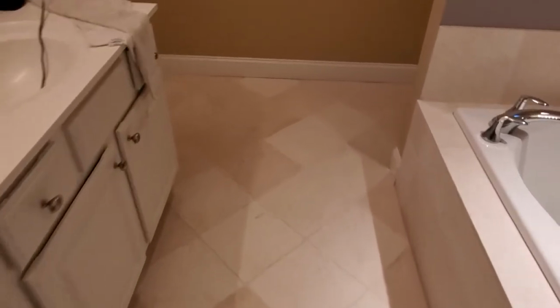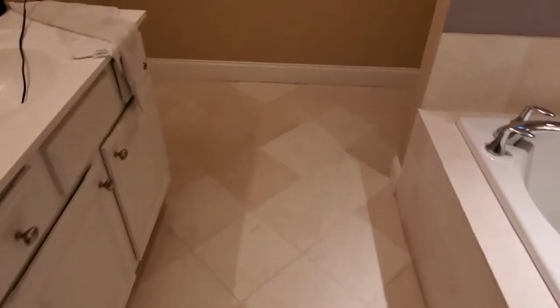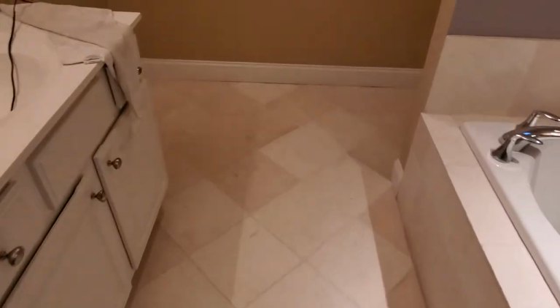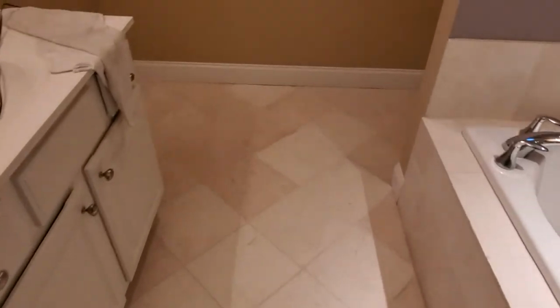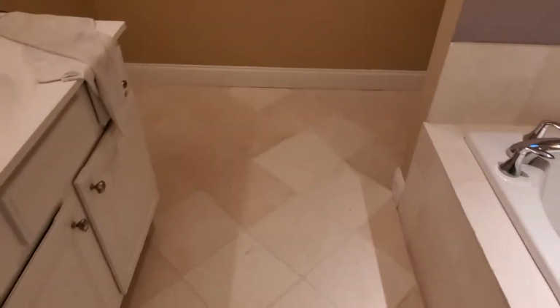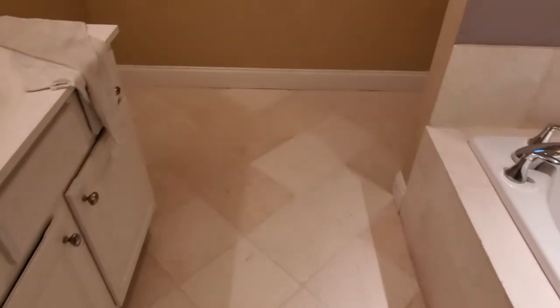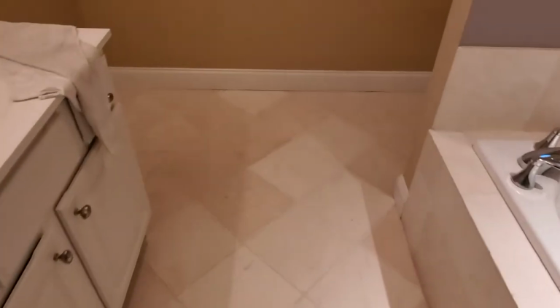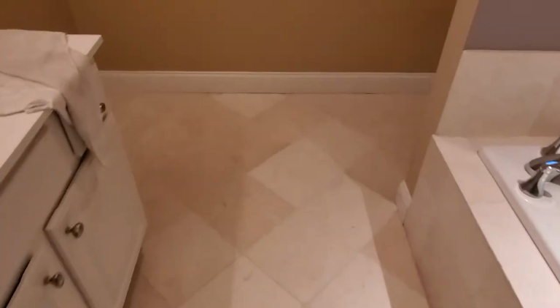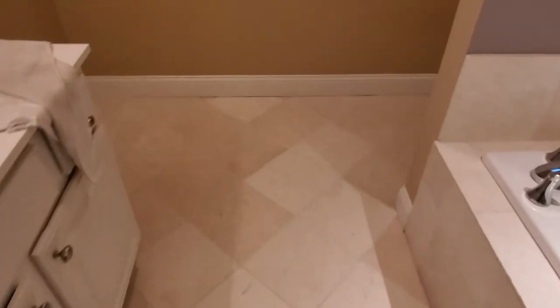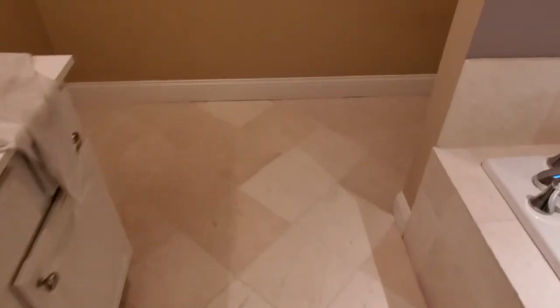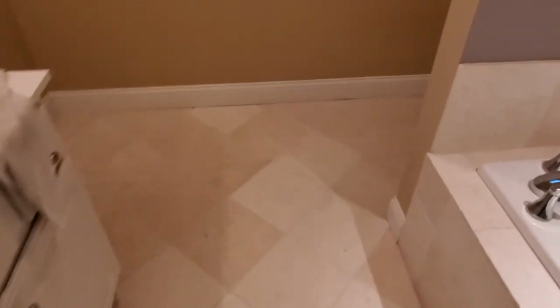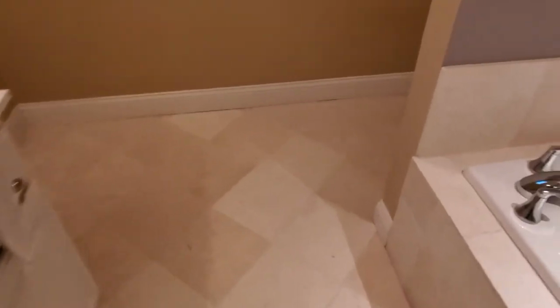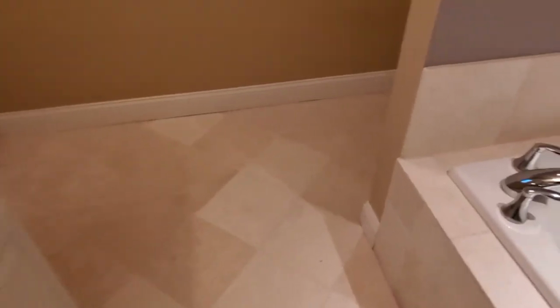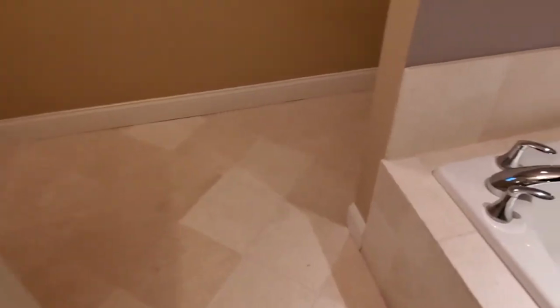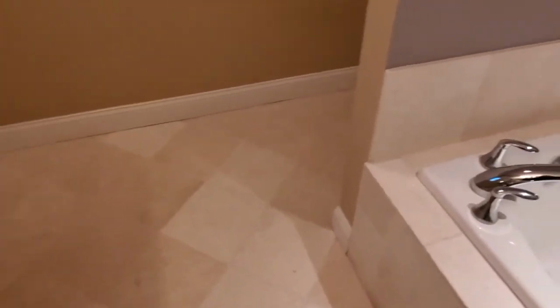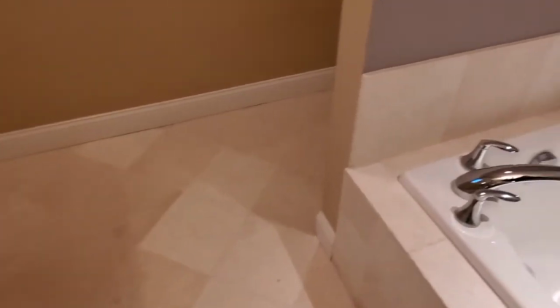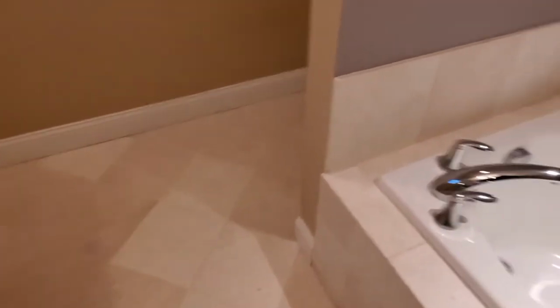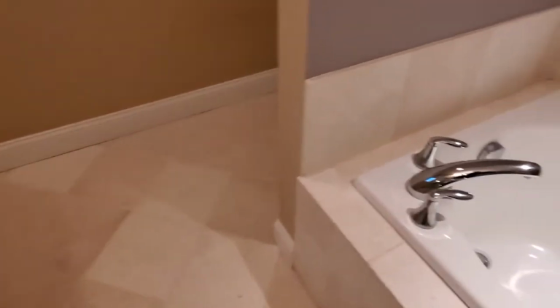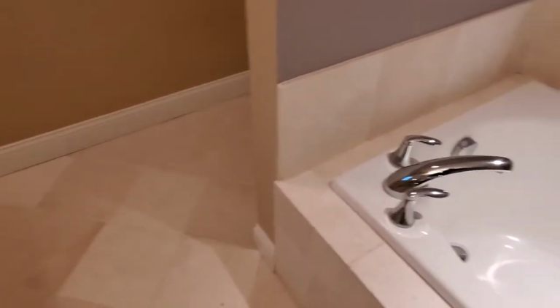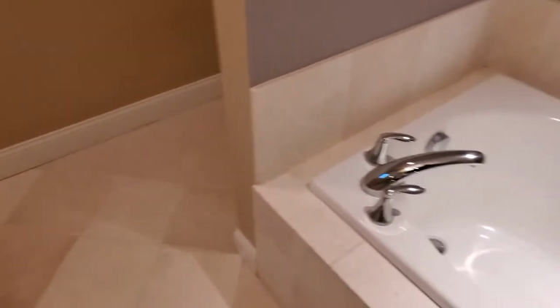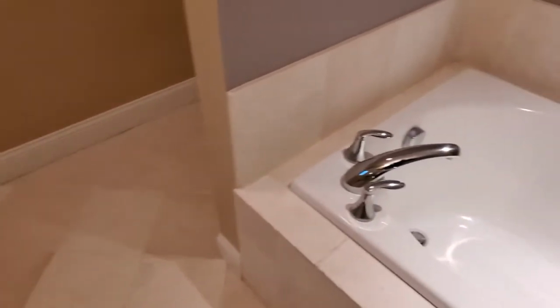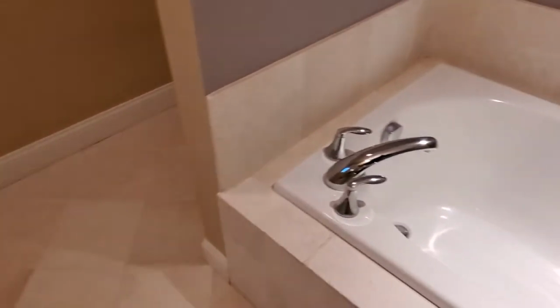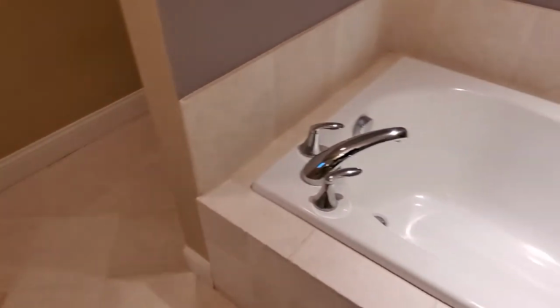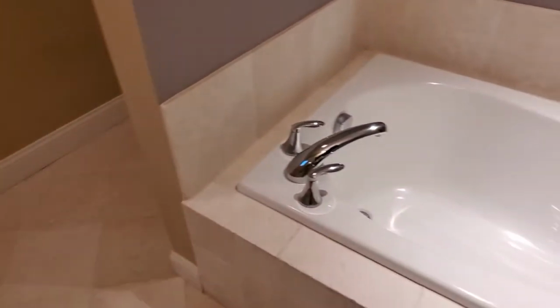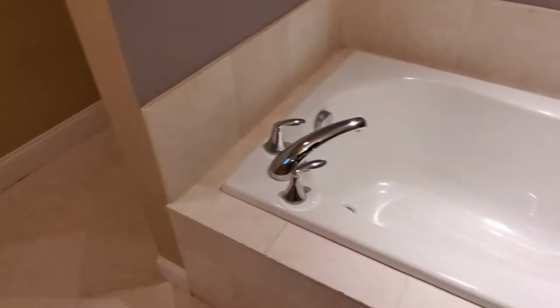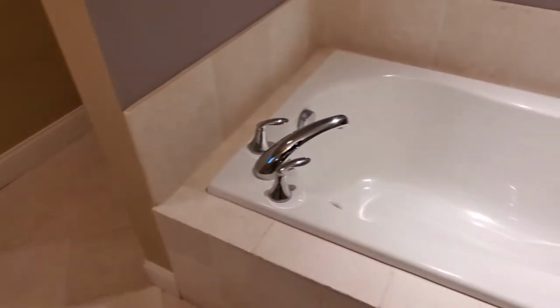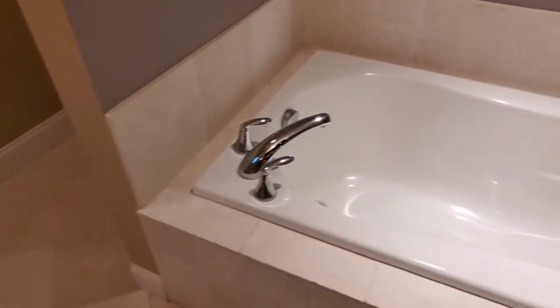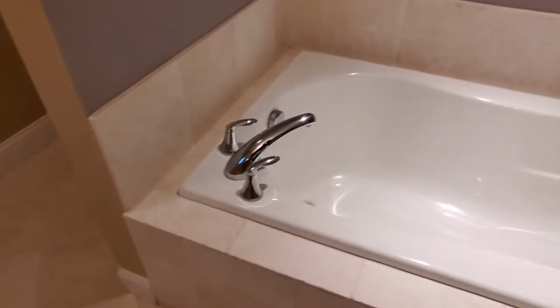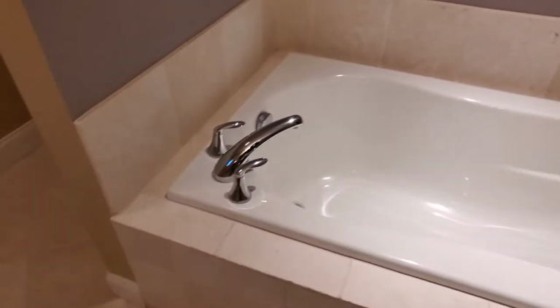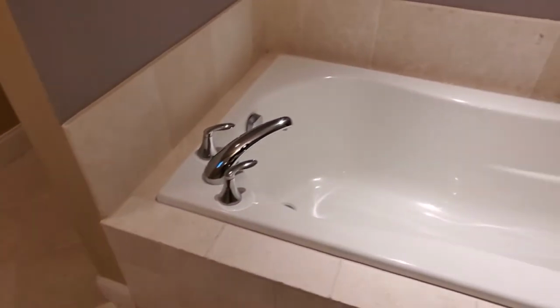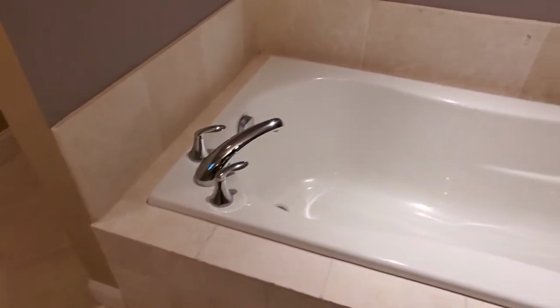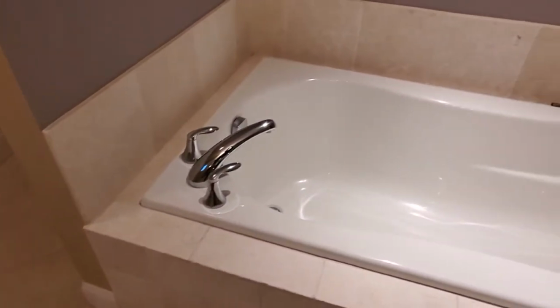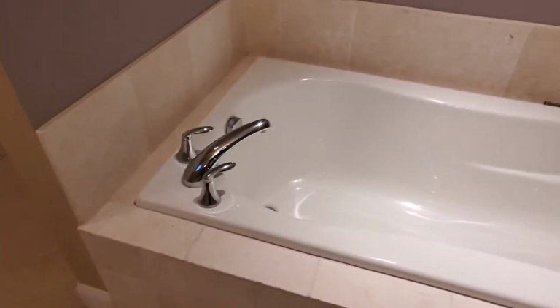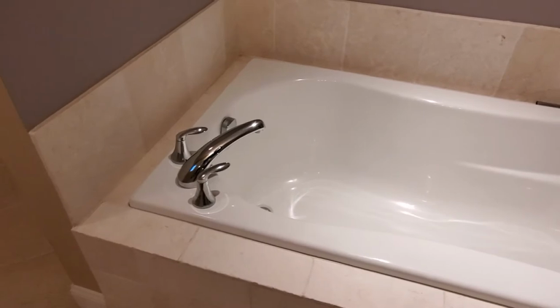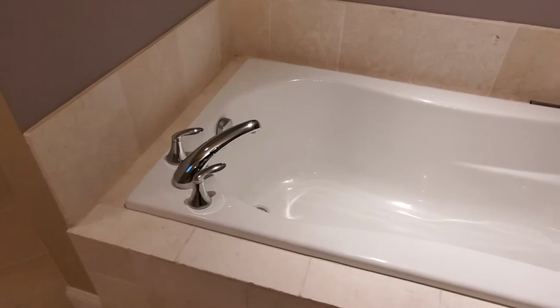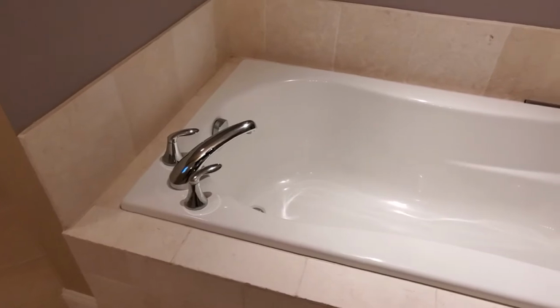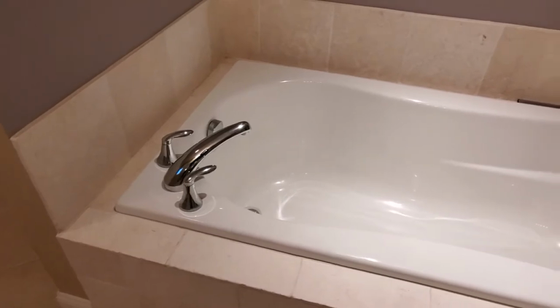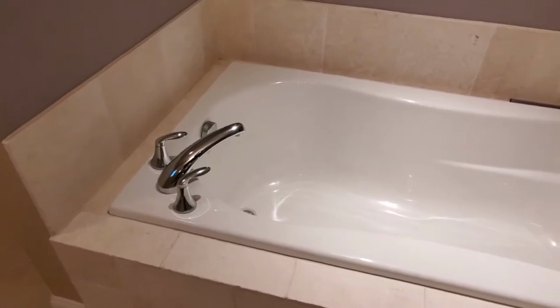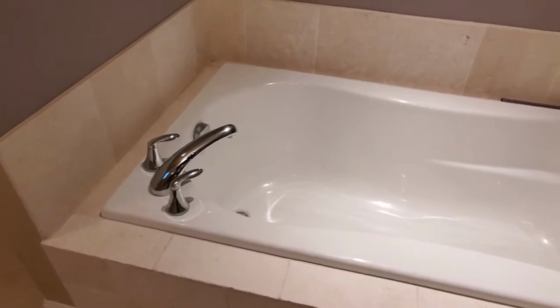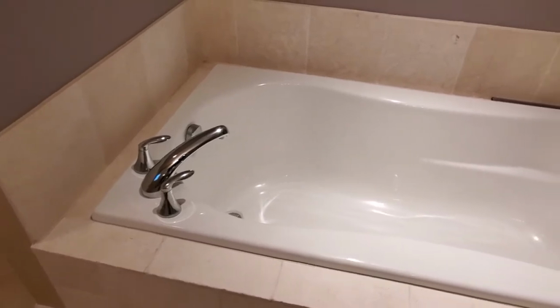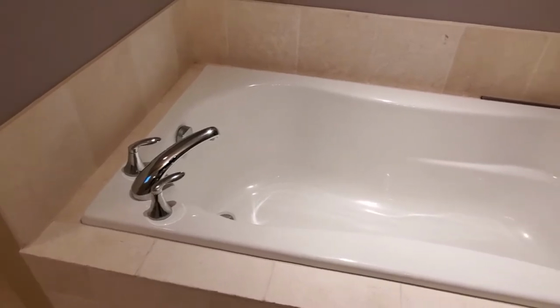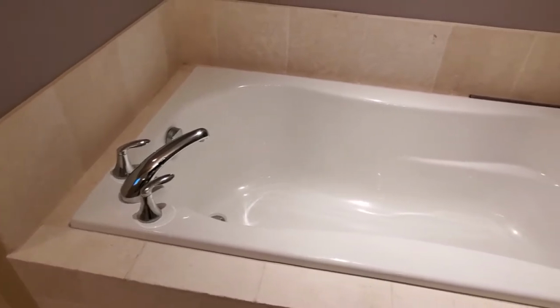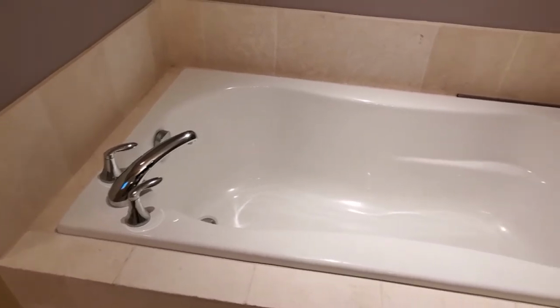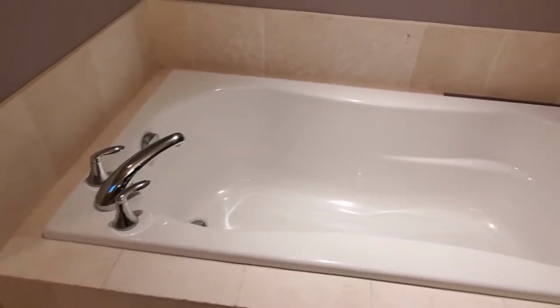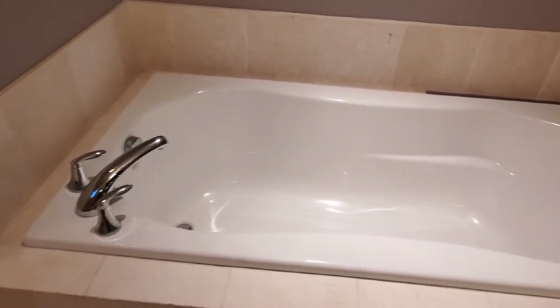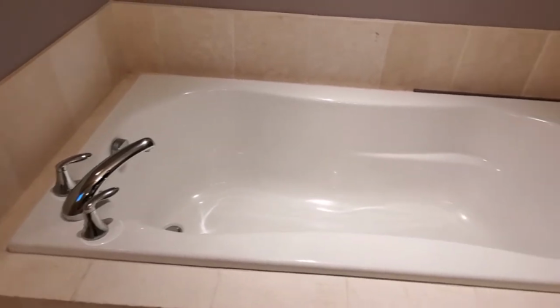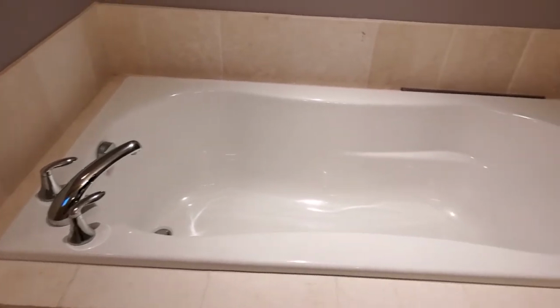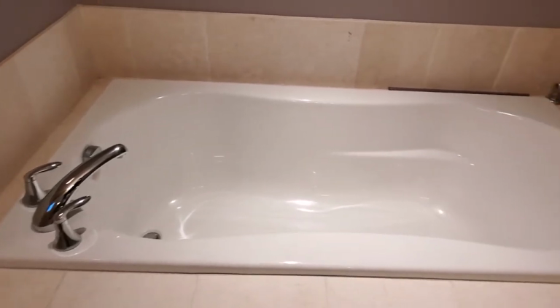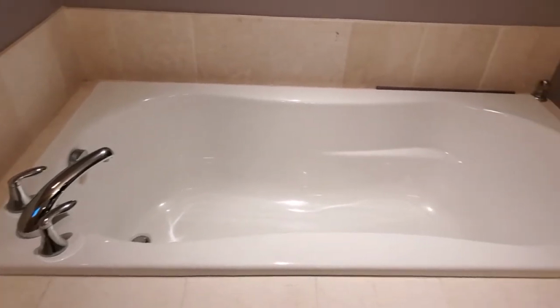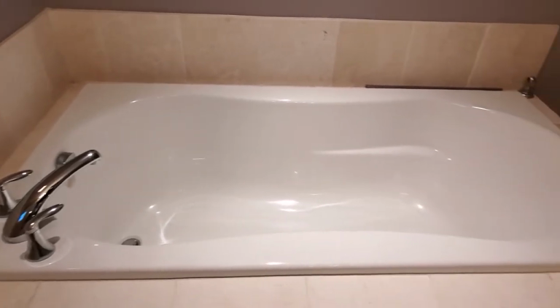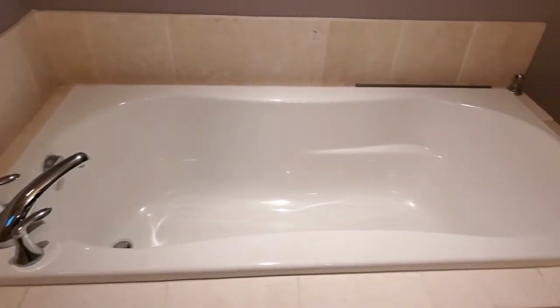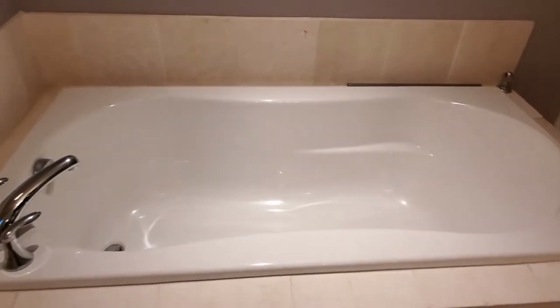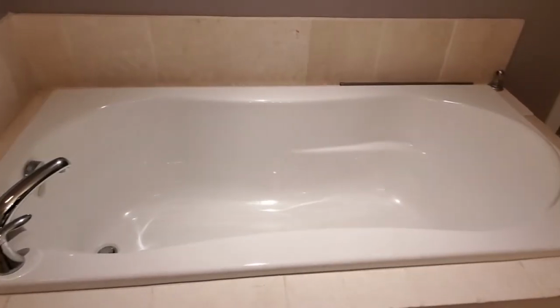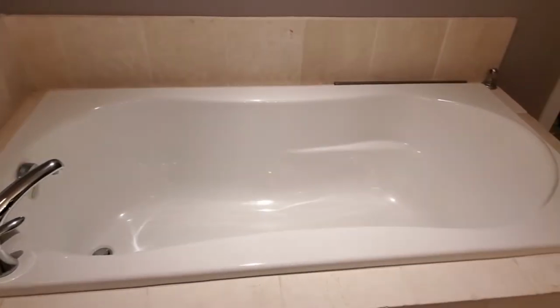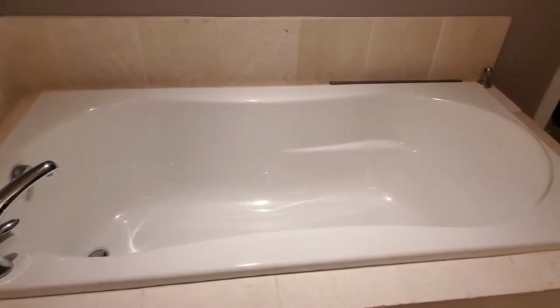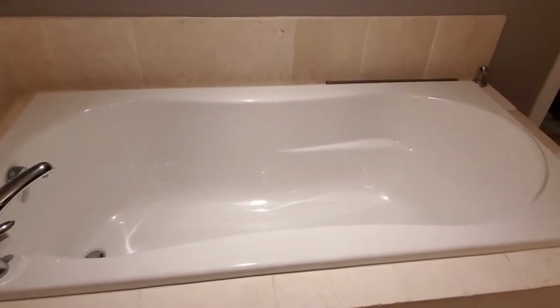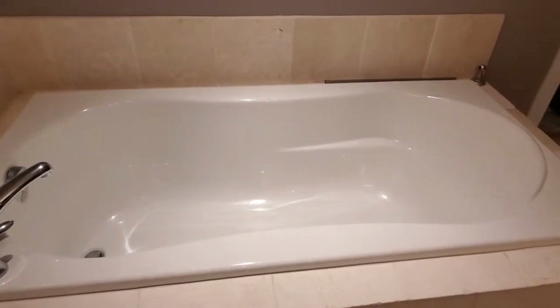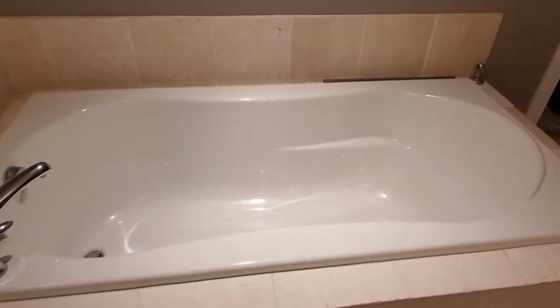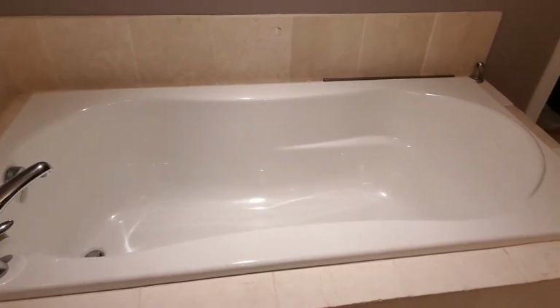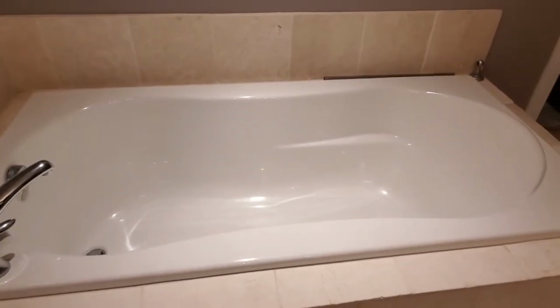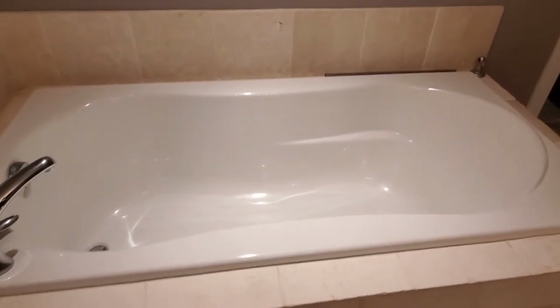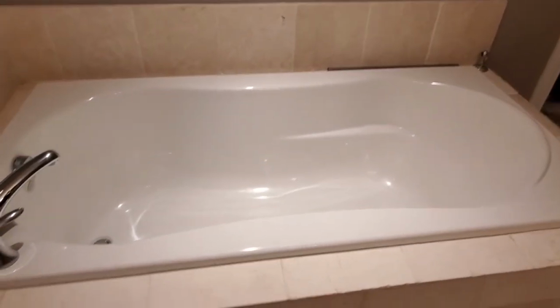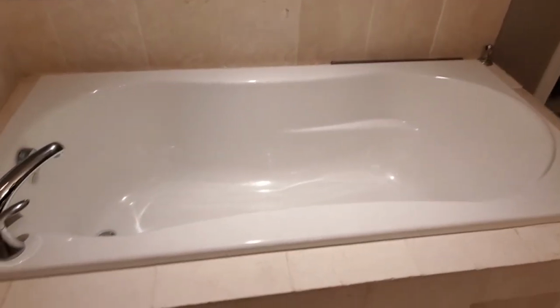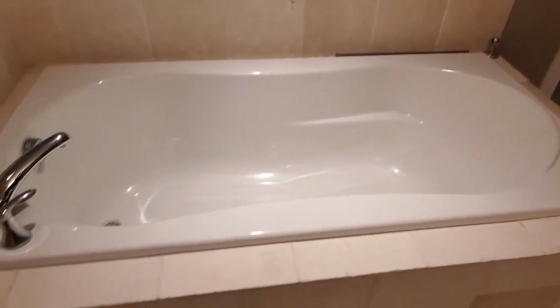Now that the floor is clean, we put some air movers on it and let it dry for a couple of hours so that it'll be ready for sealing.